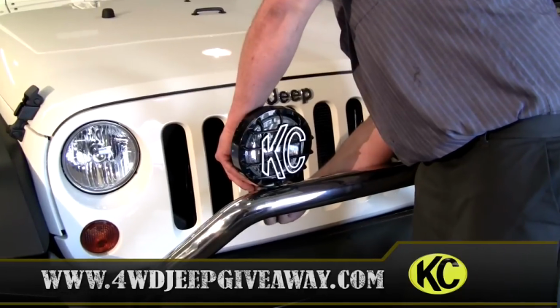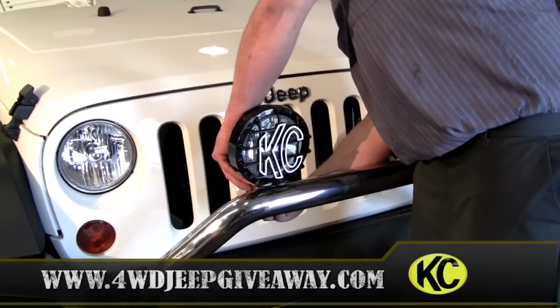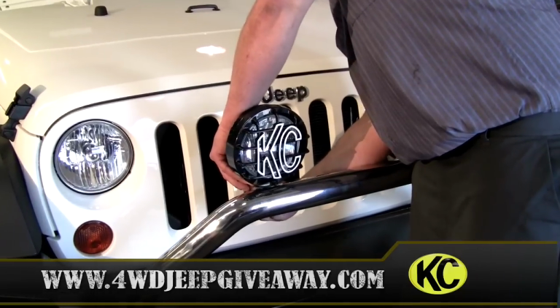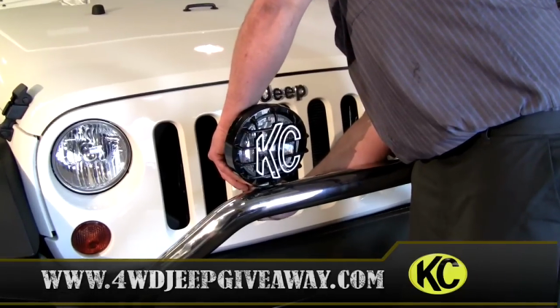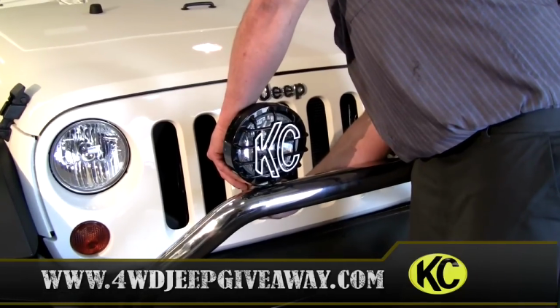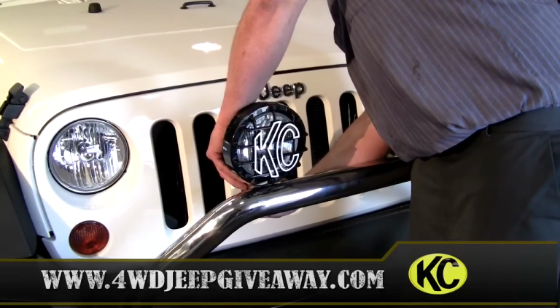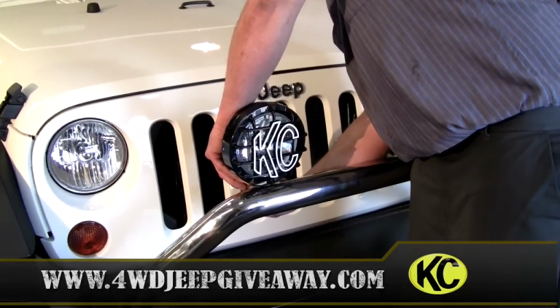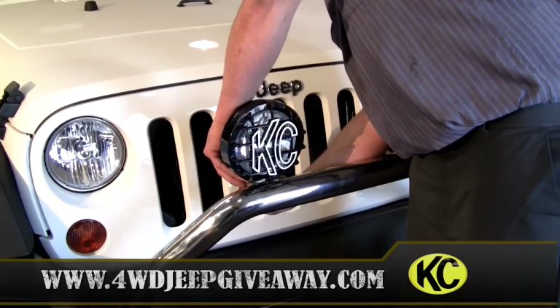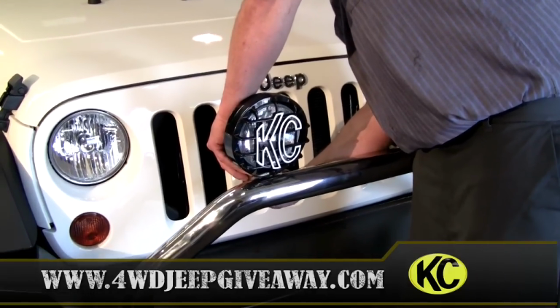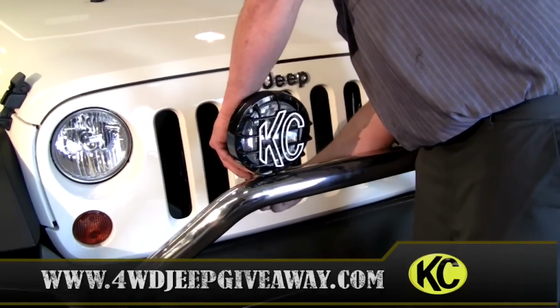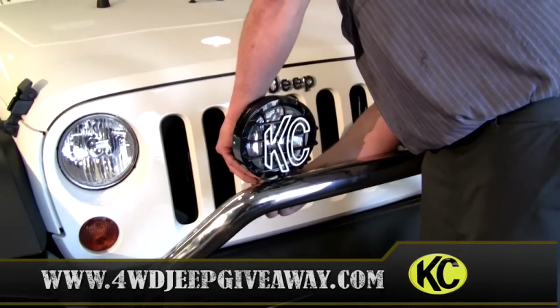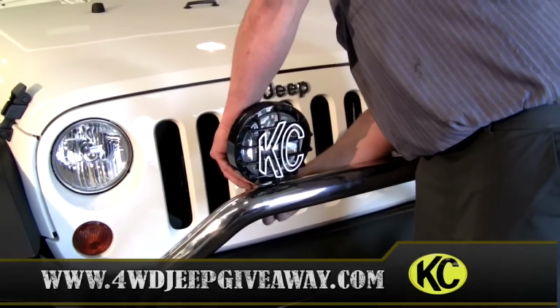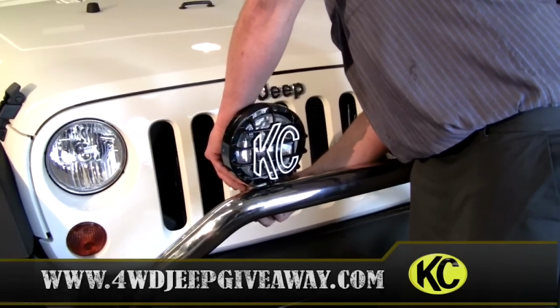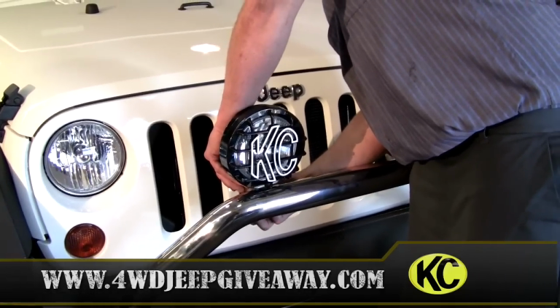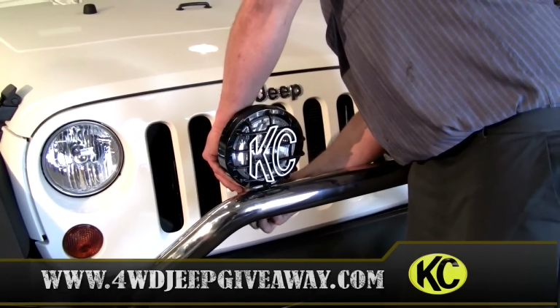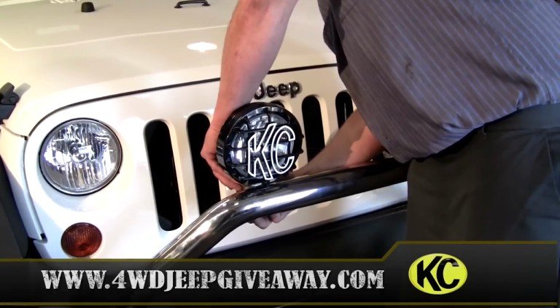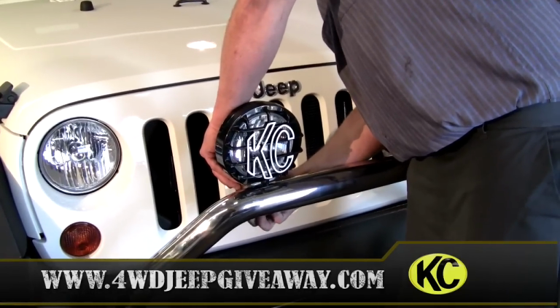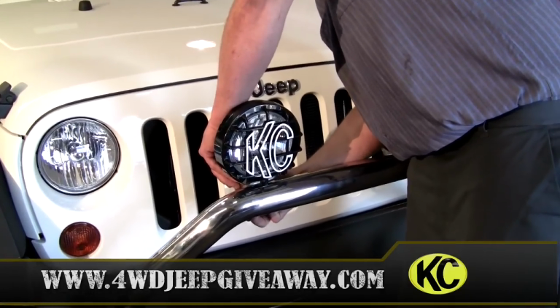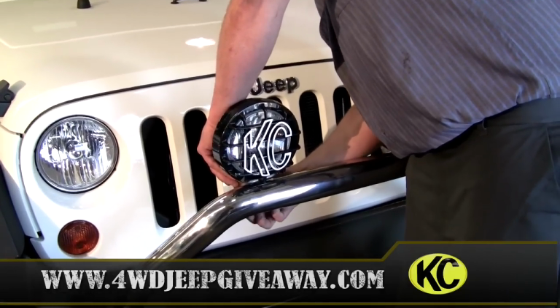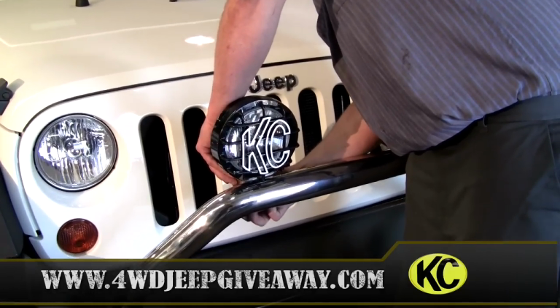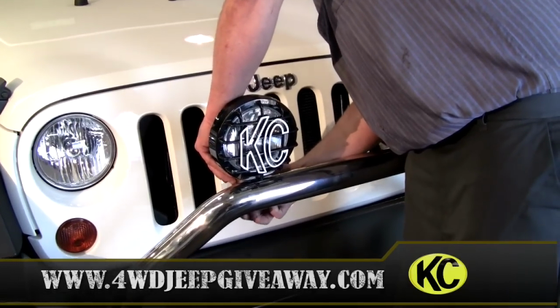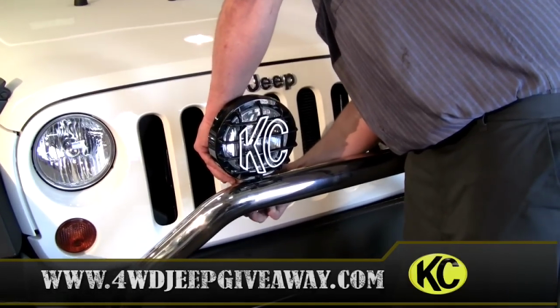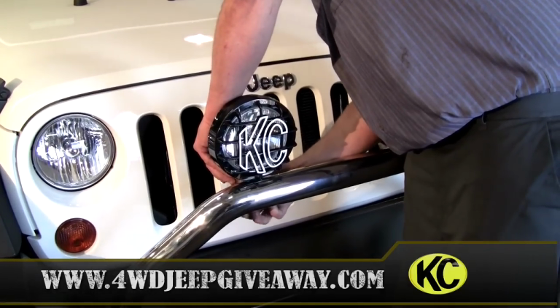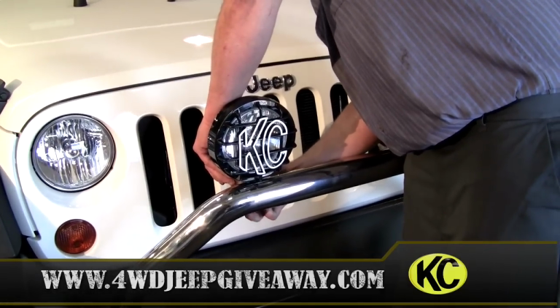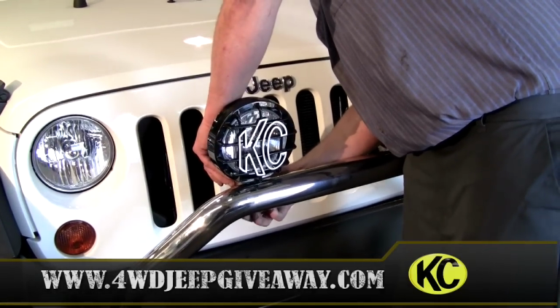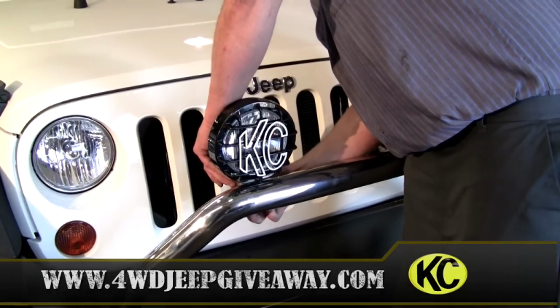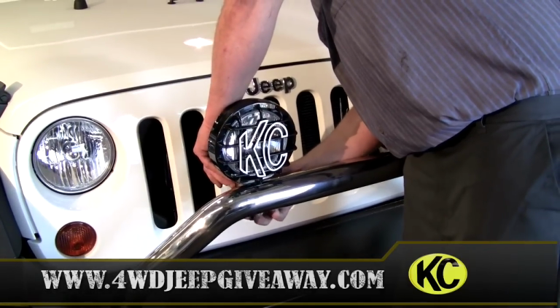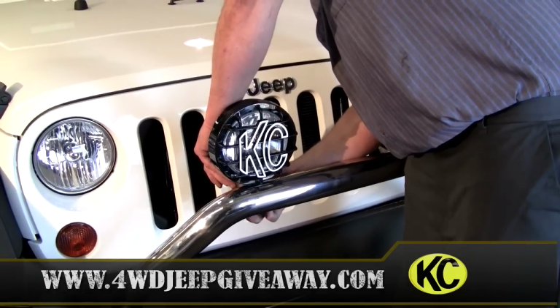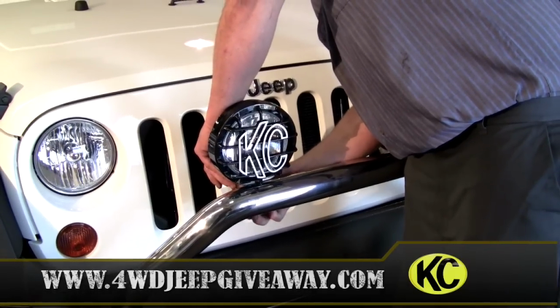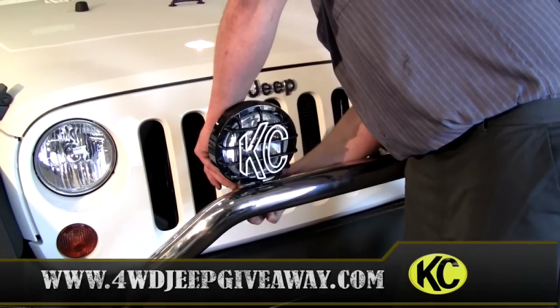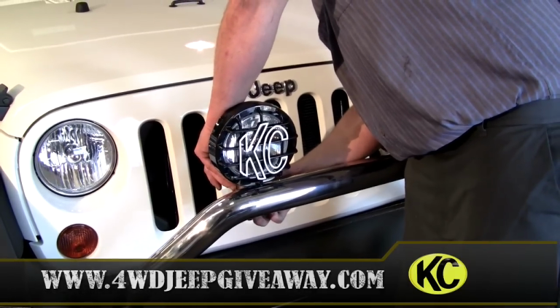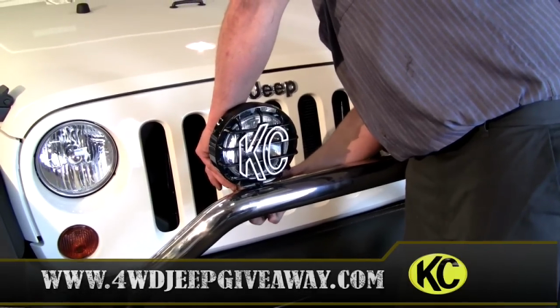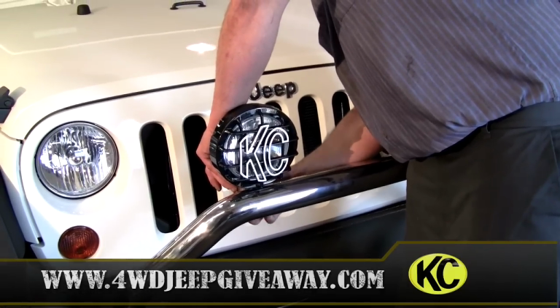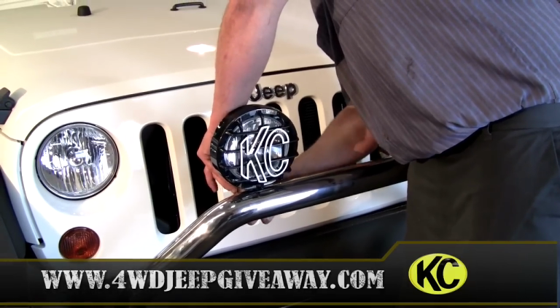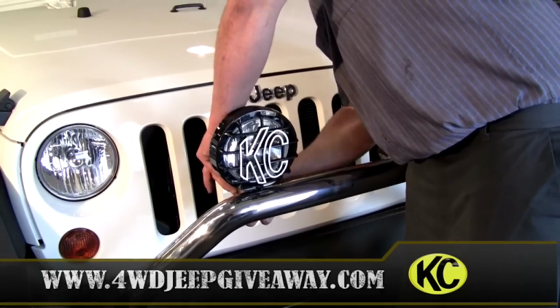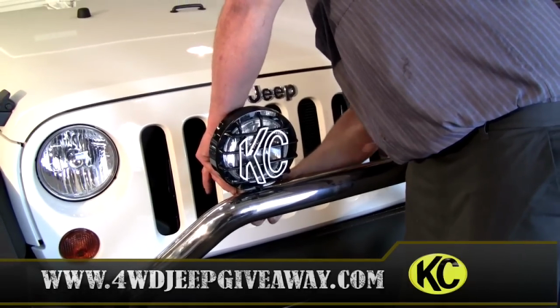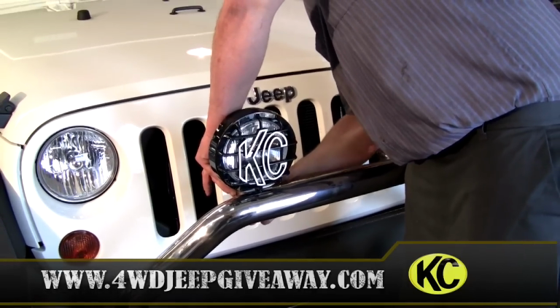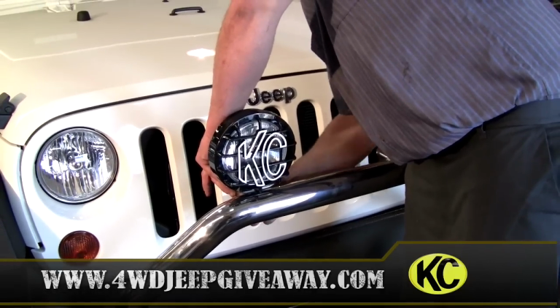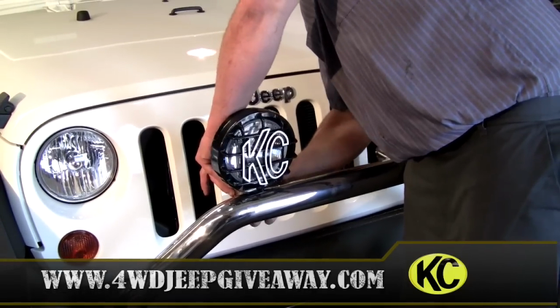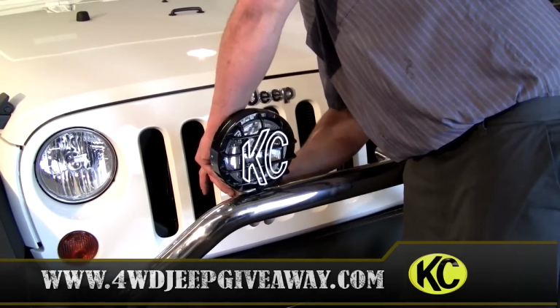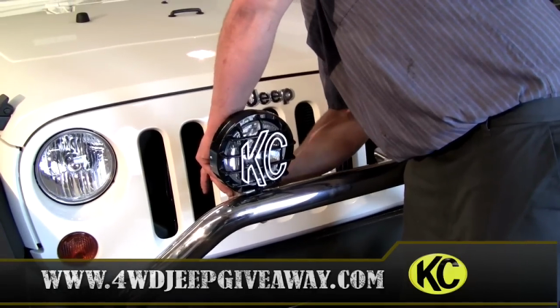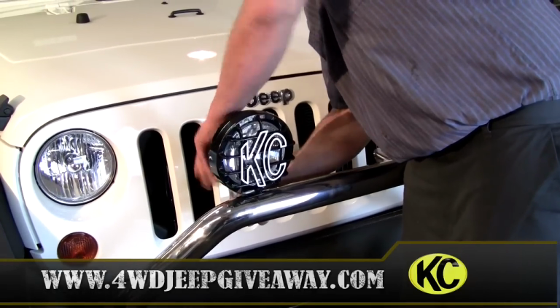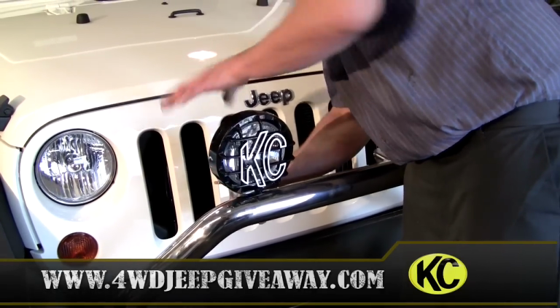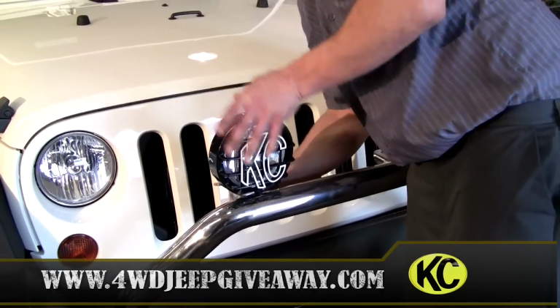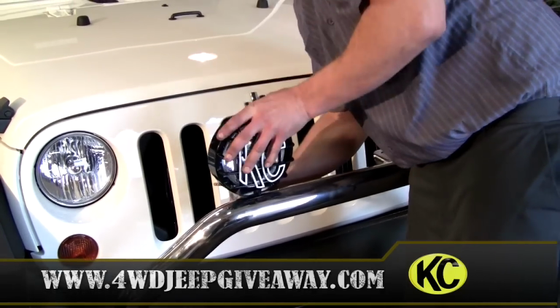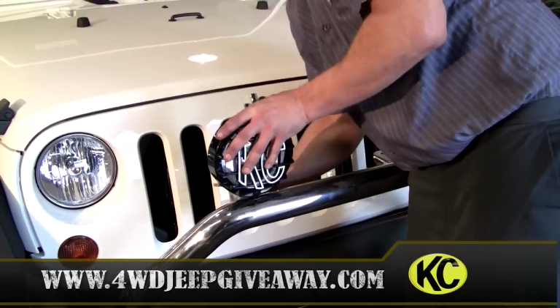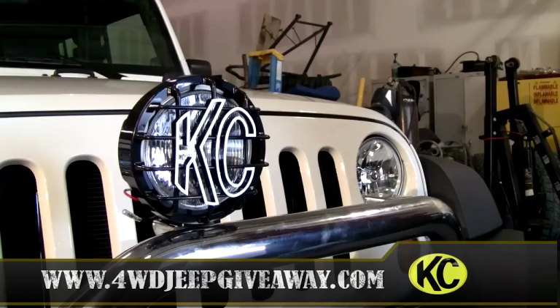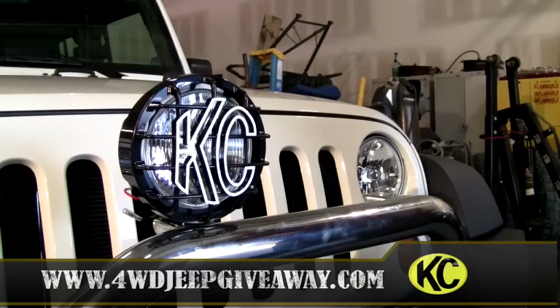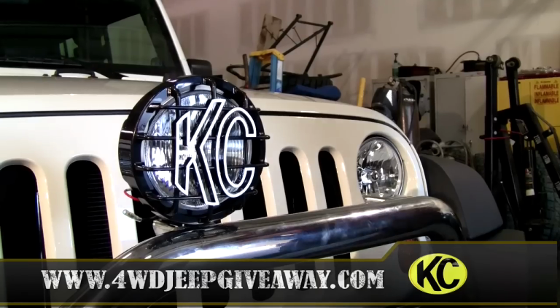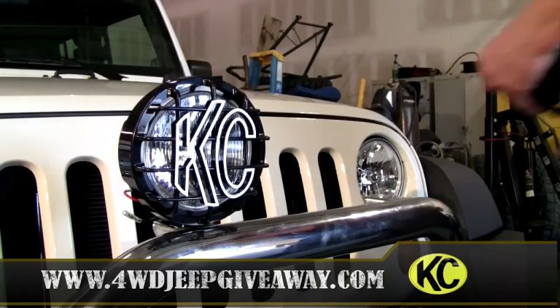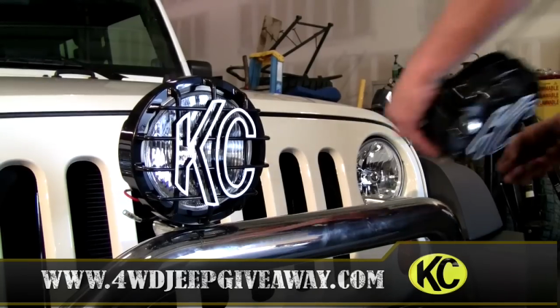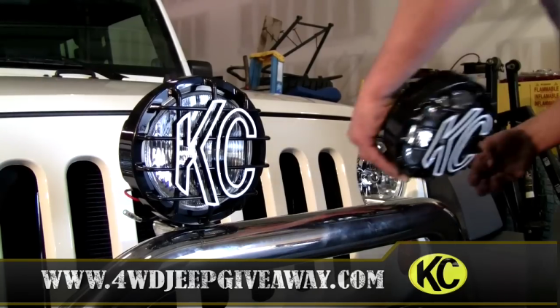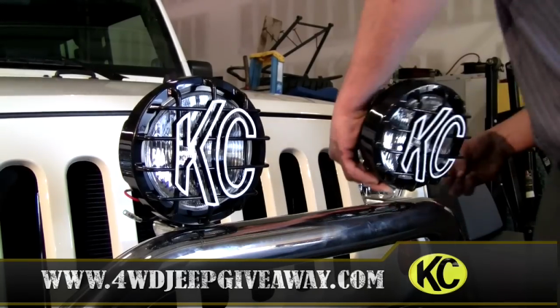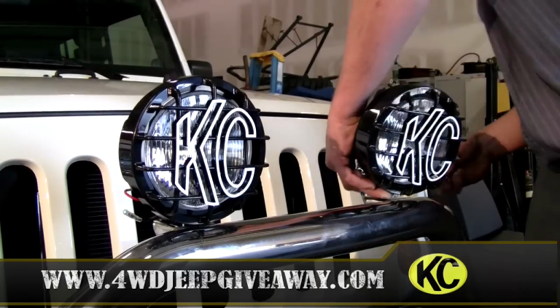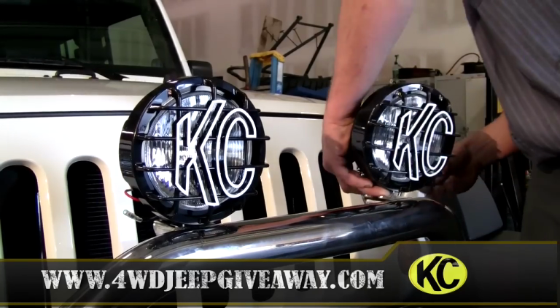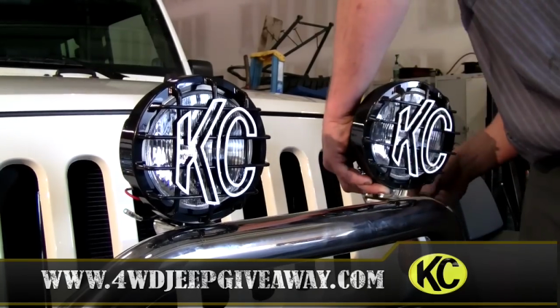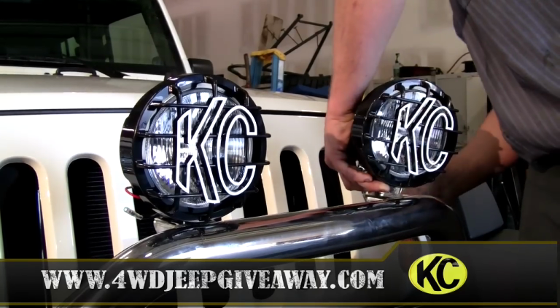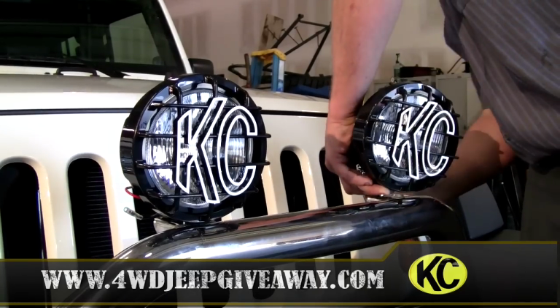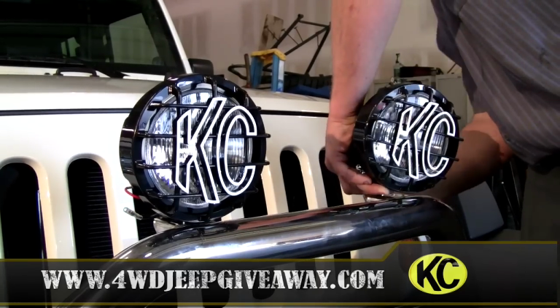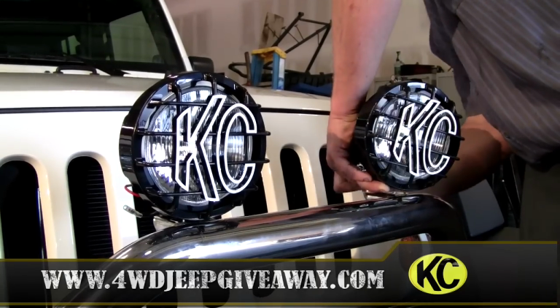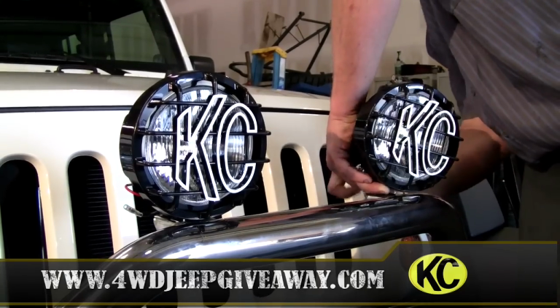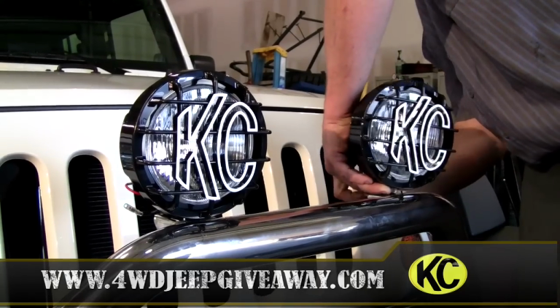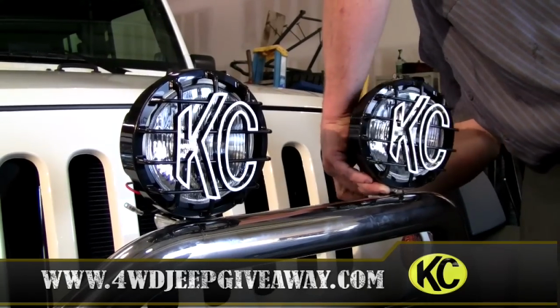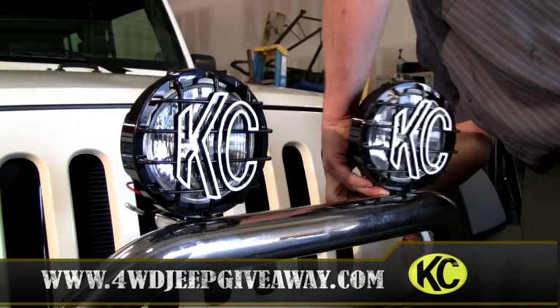First off, it's very simple. The light goes into the bar. You've got a nut and washer on the bottom side — you just tighten it up, and there you go.